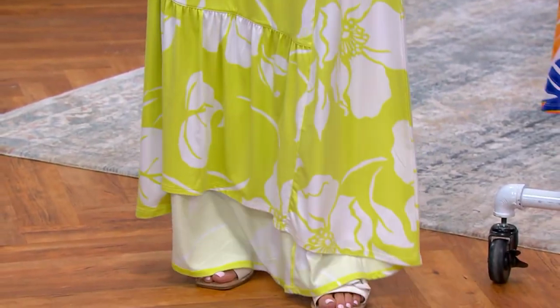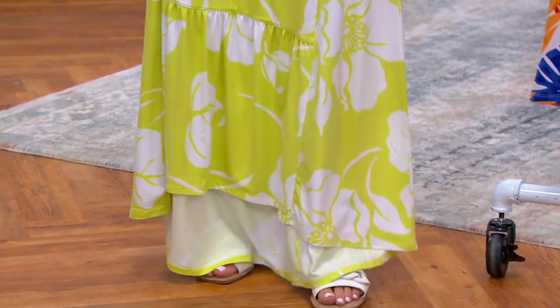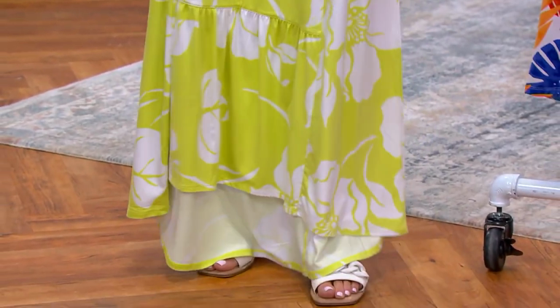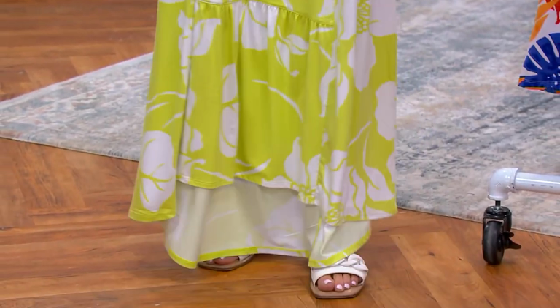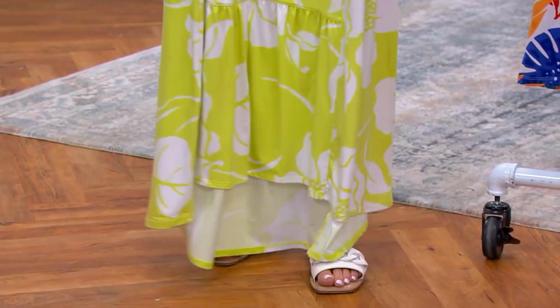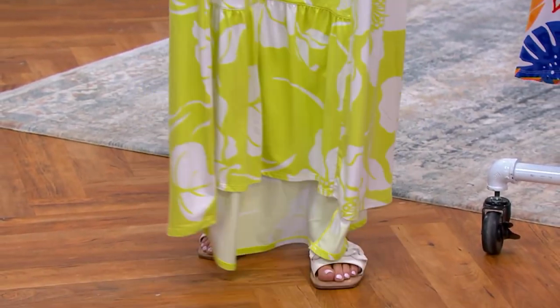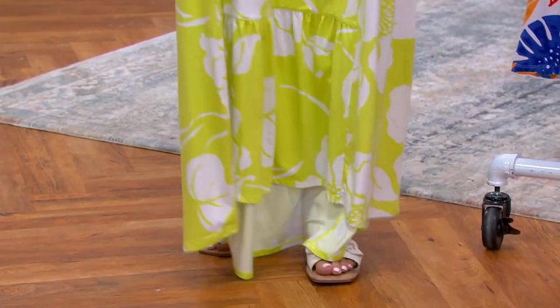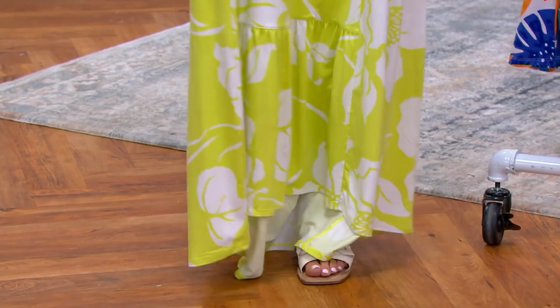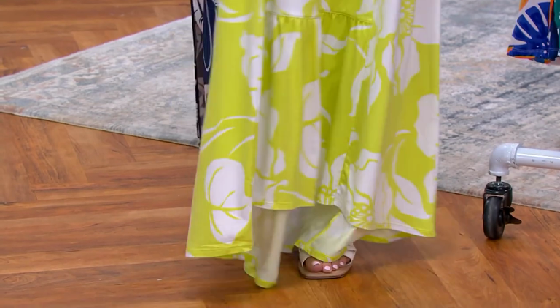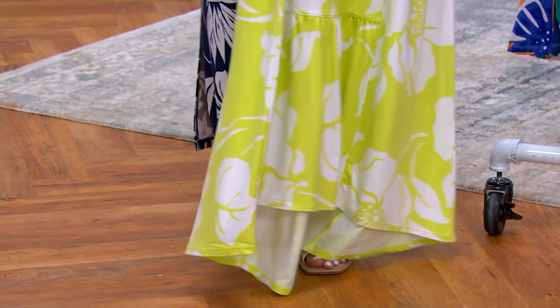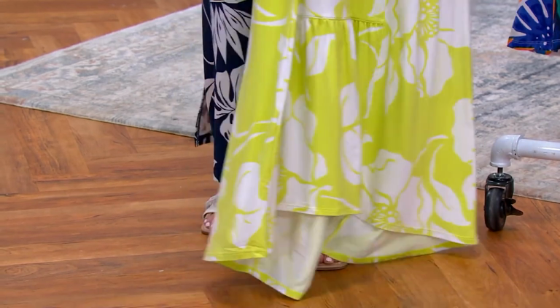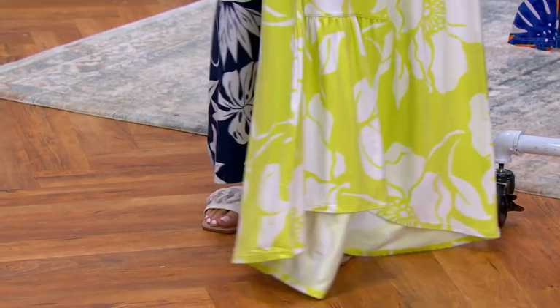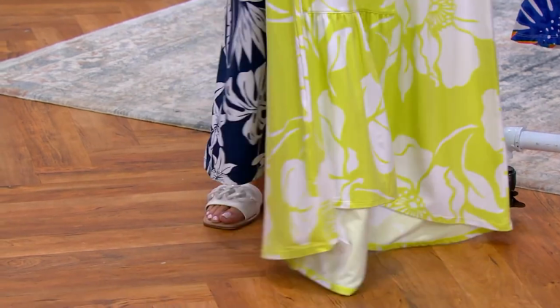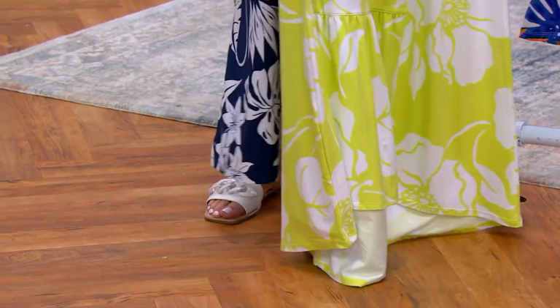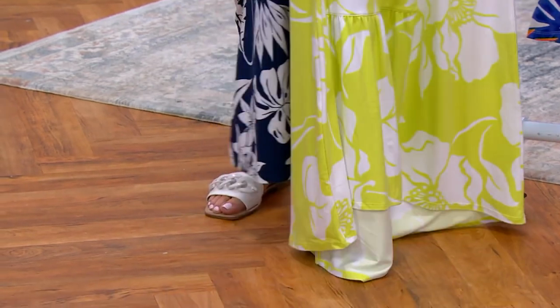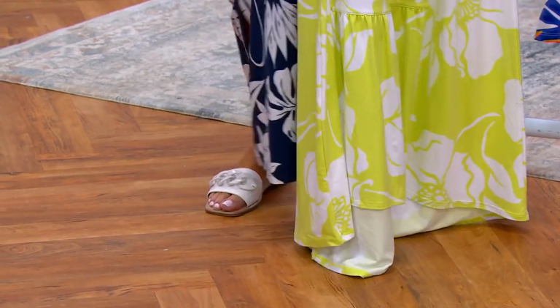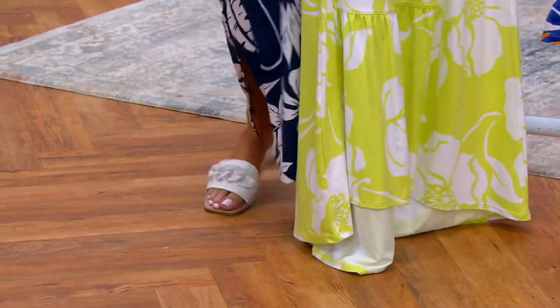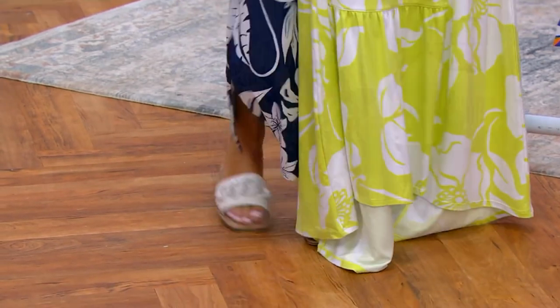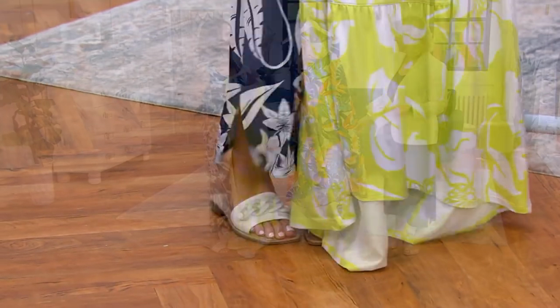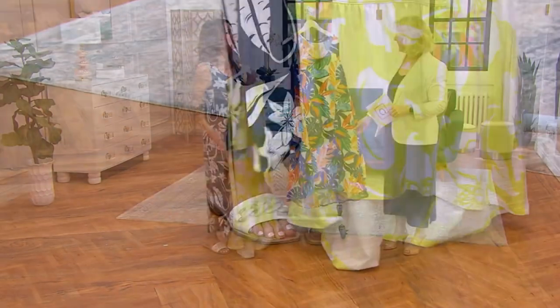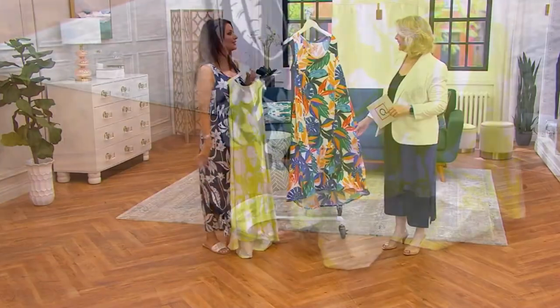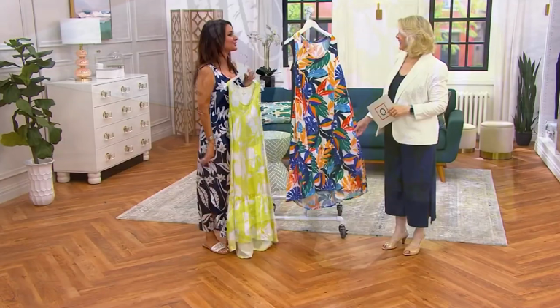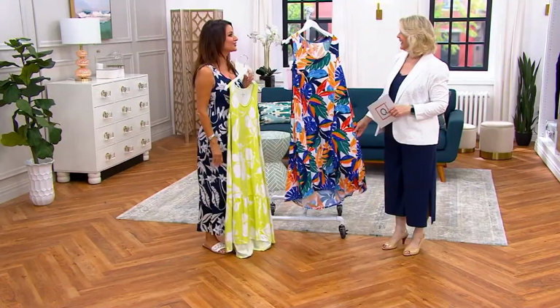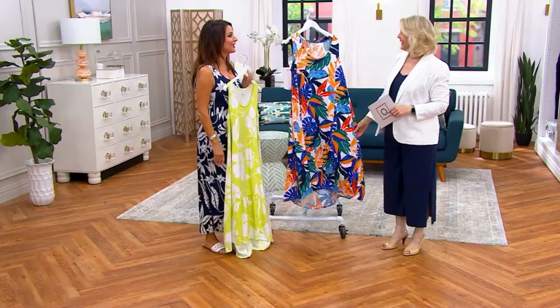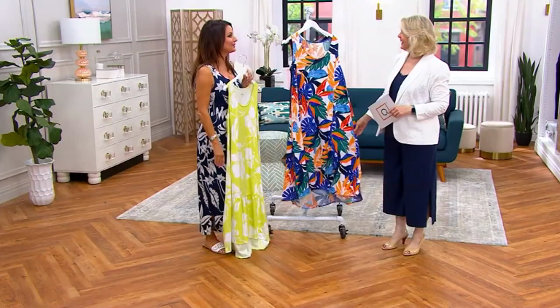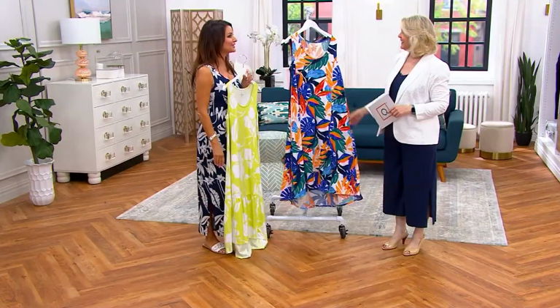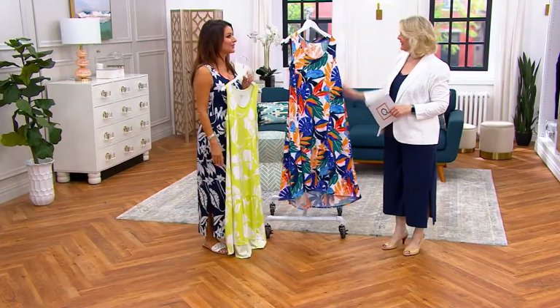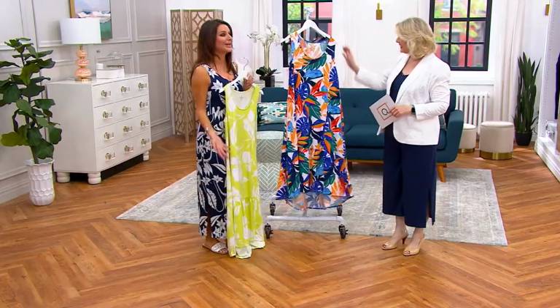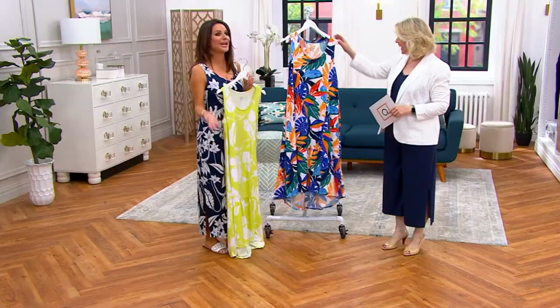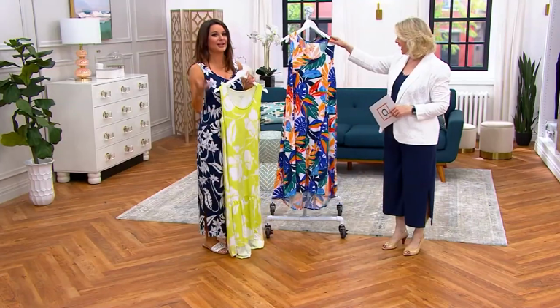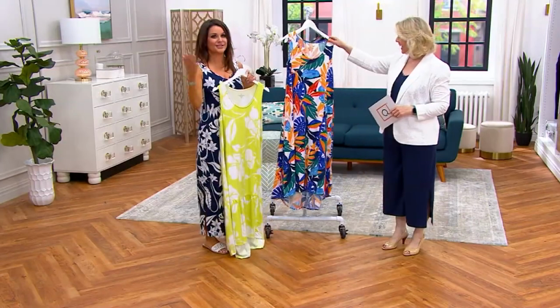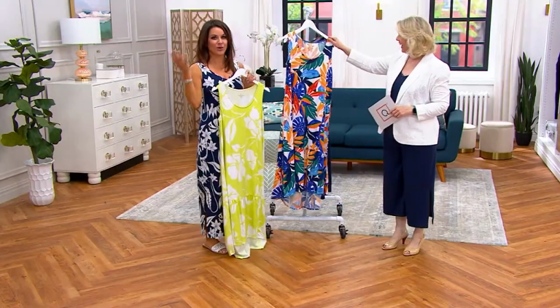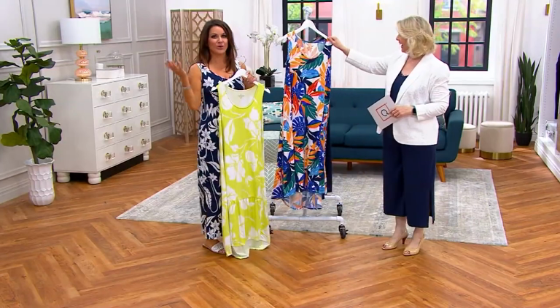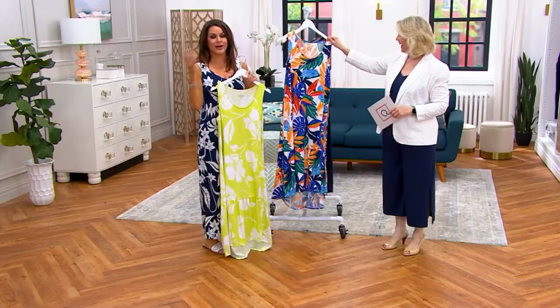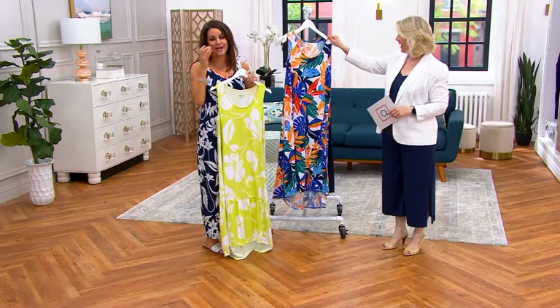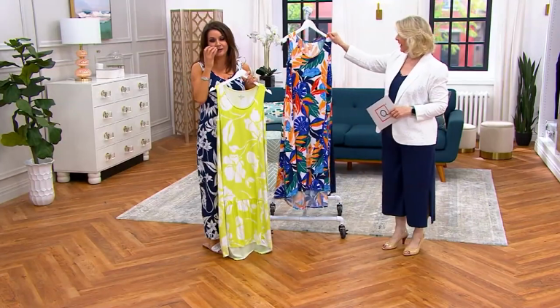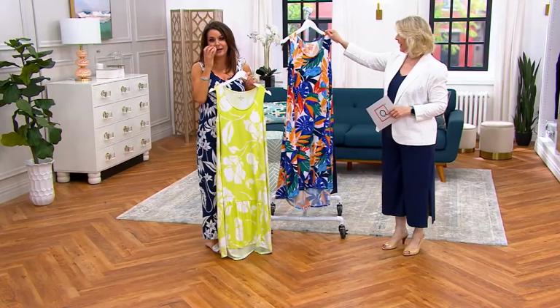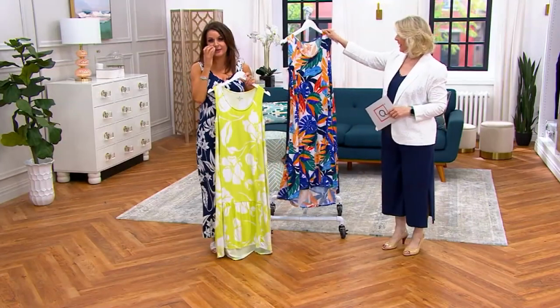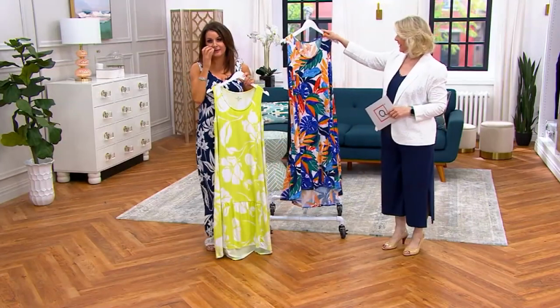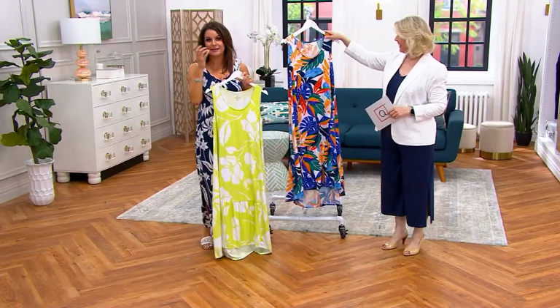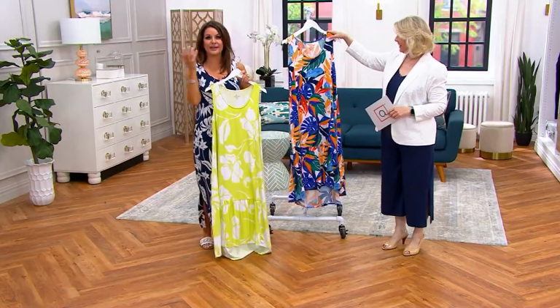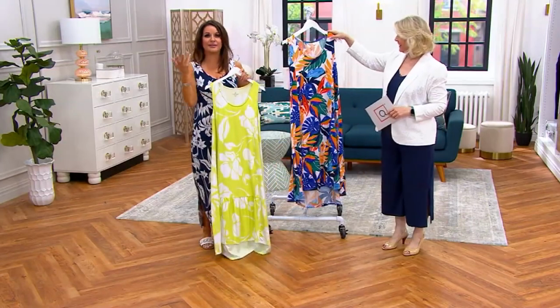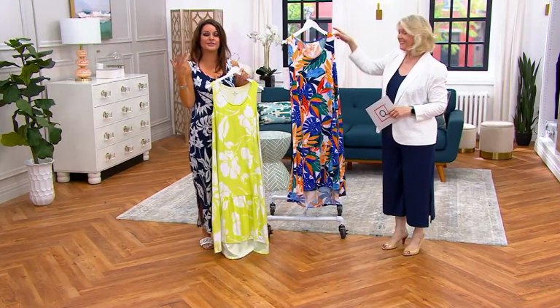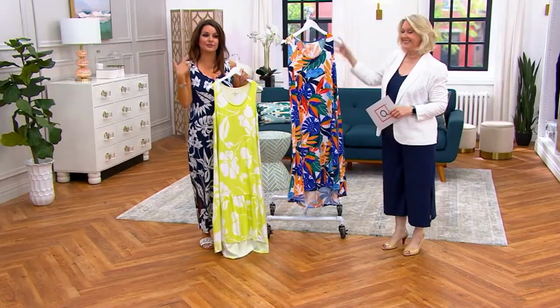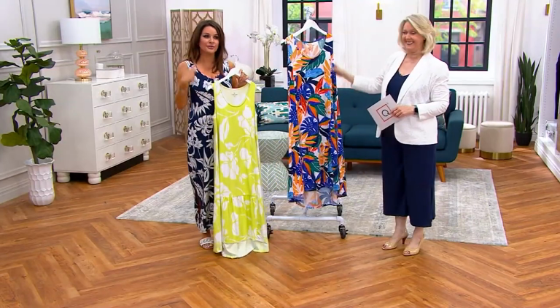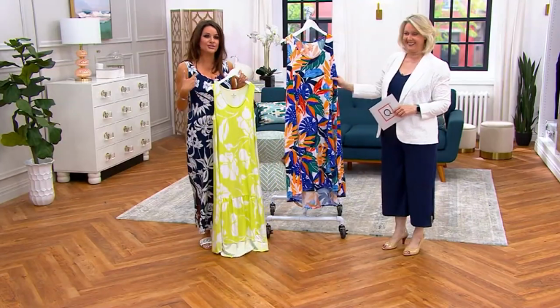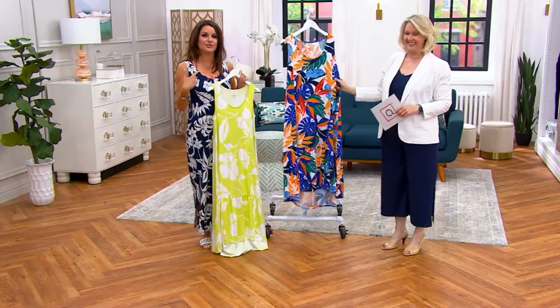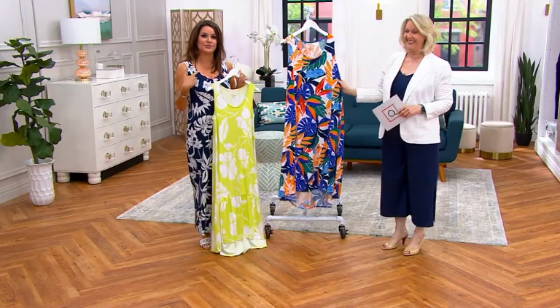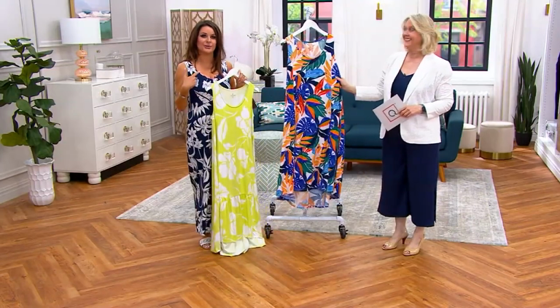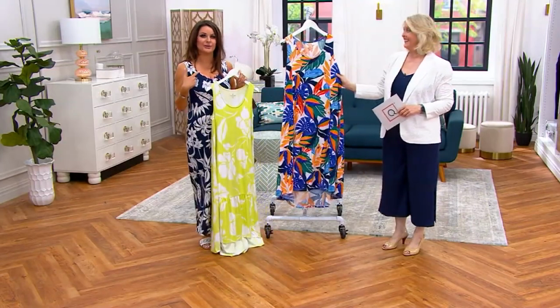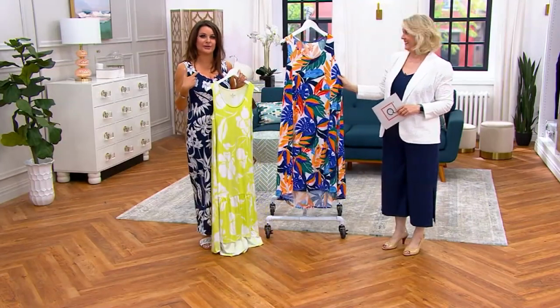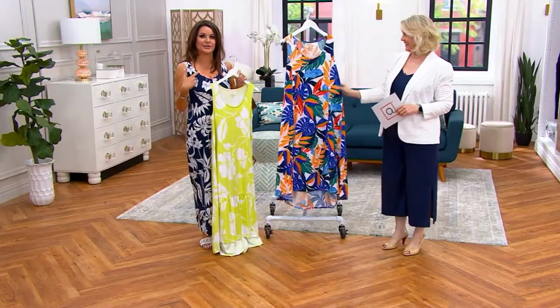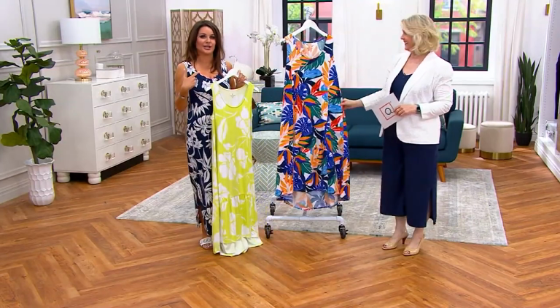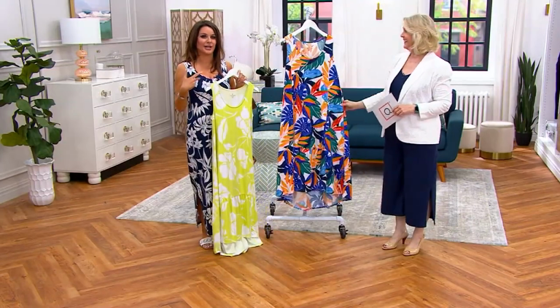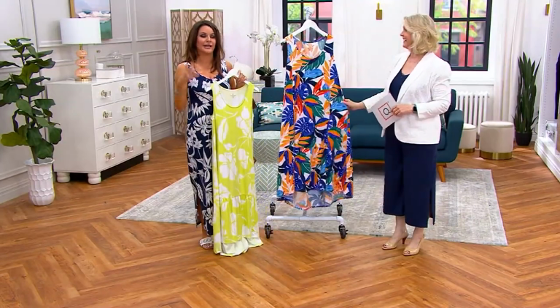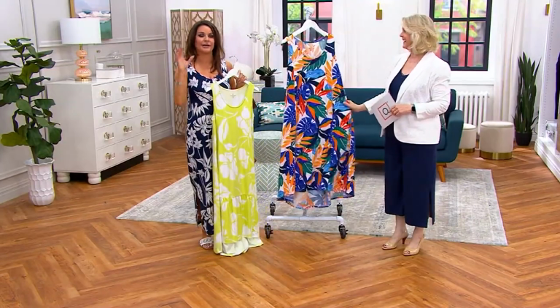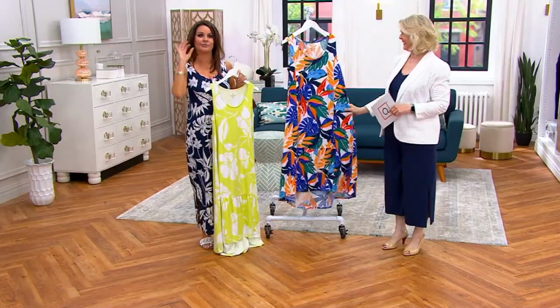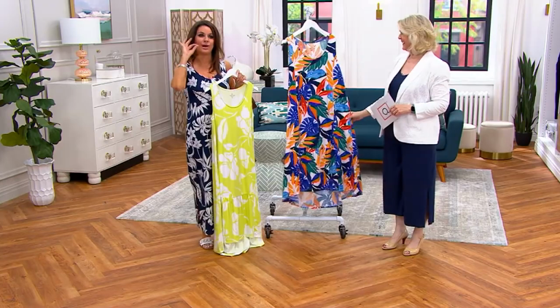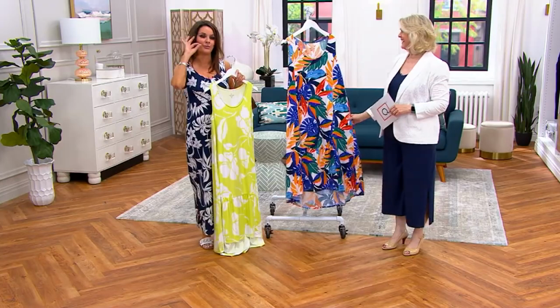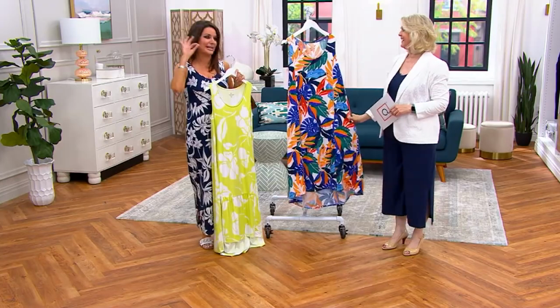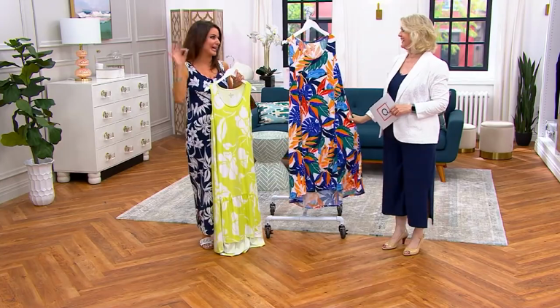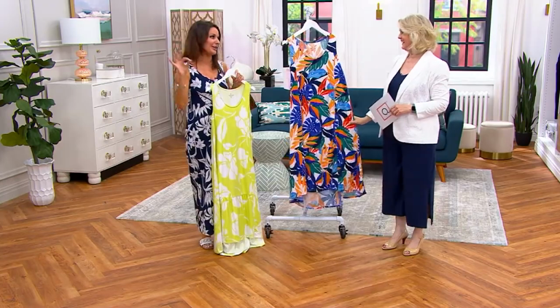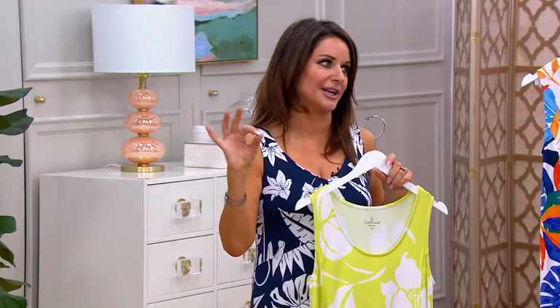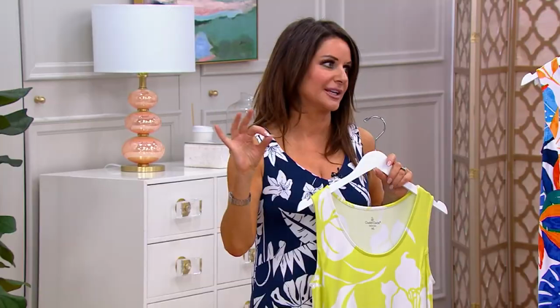You remind me of my sister-in-law because now she loves her jumpsuit. It's the first jumpsuit we've ever done and we nailed it.